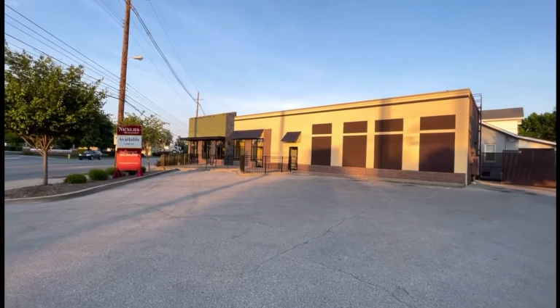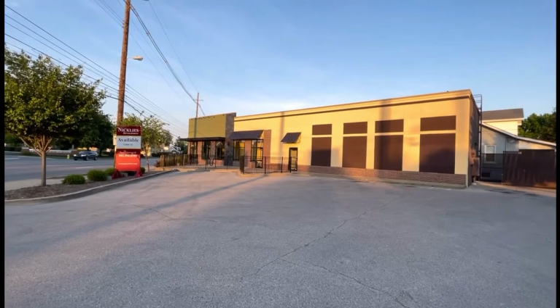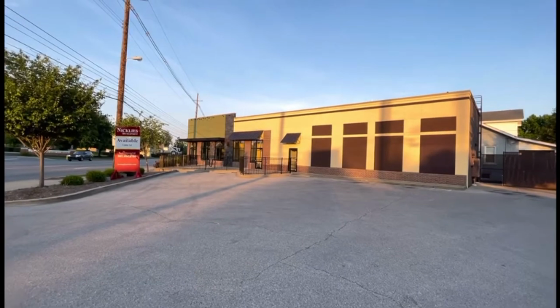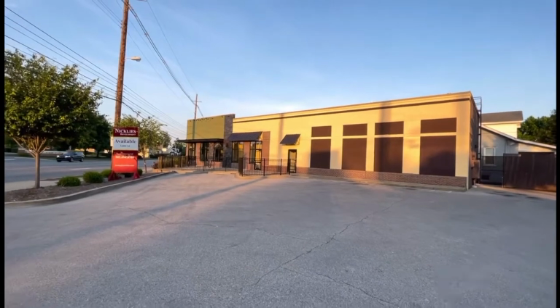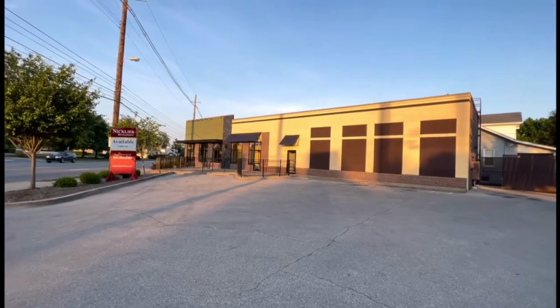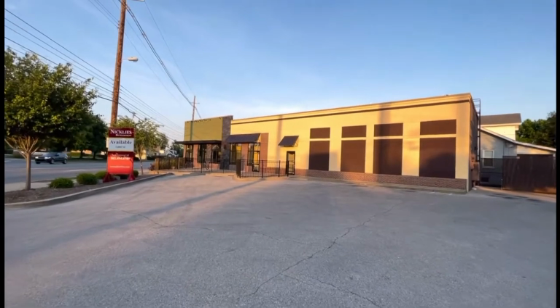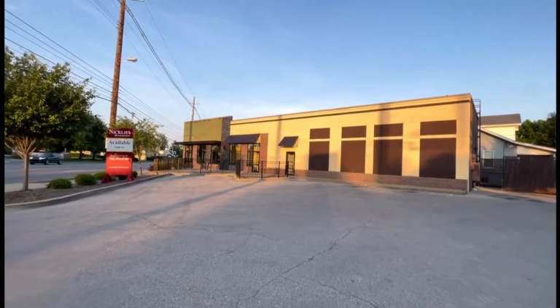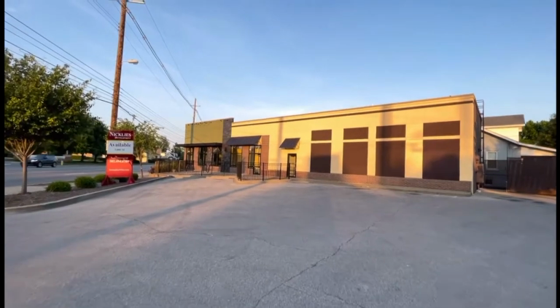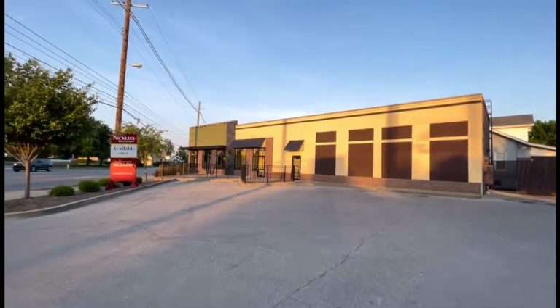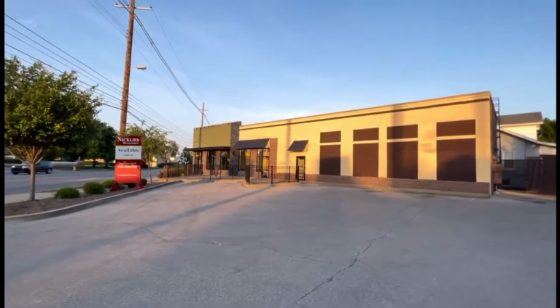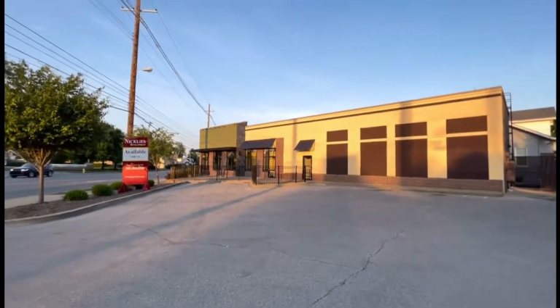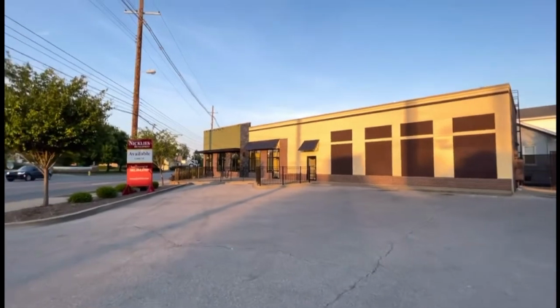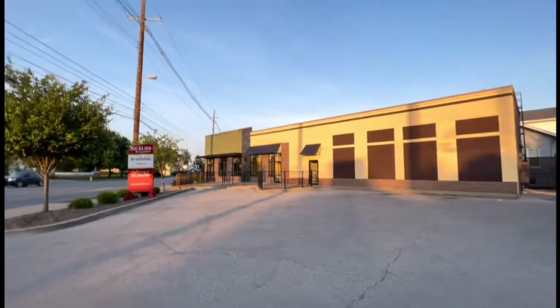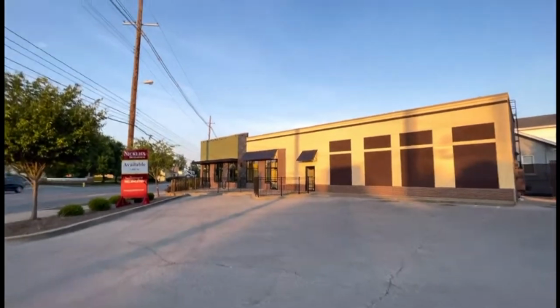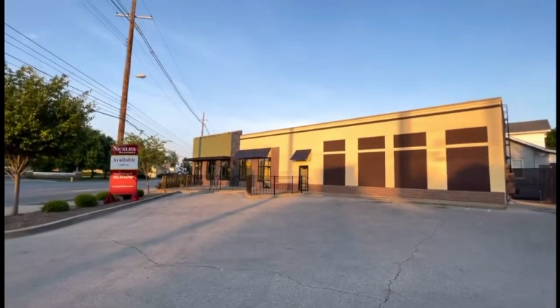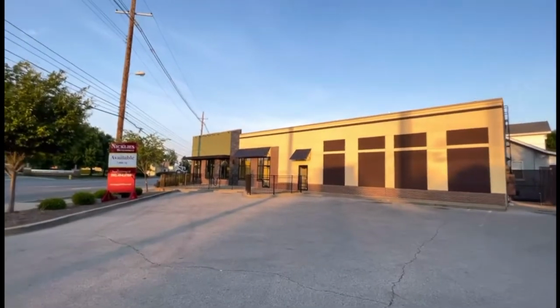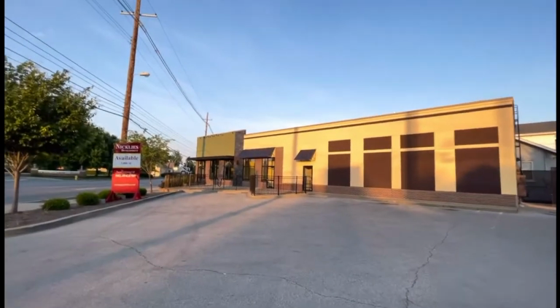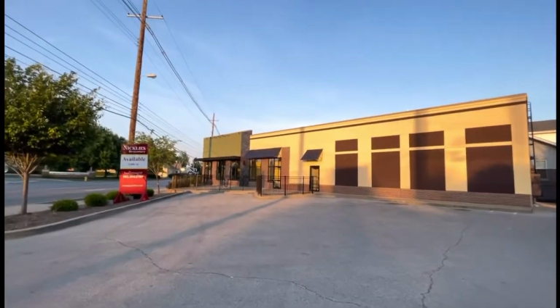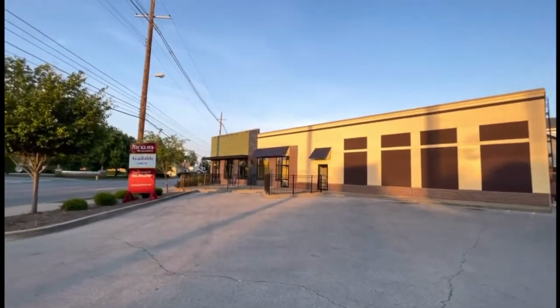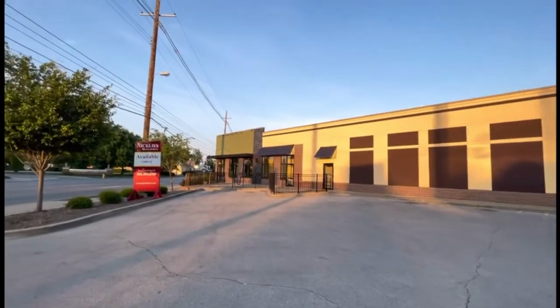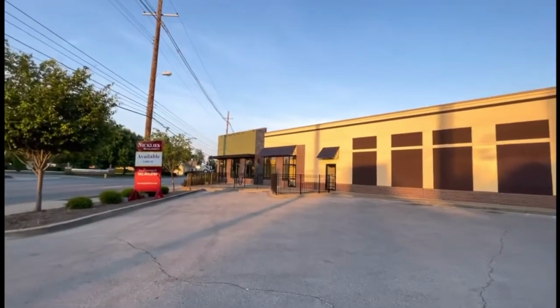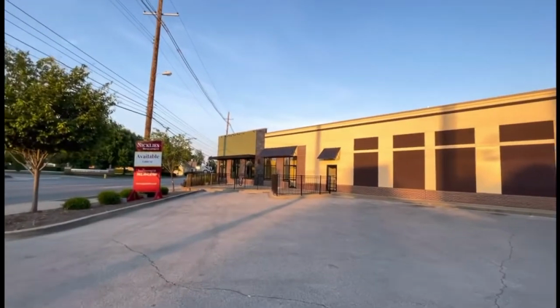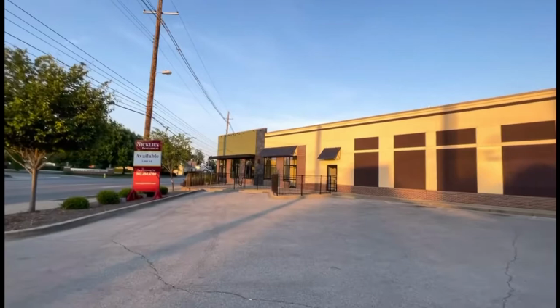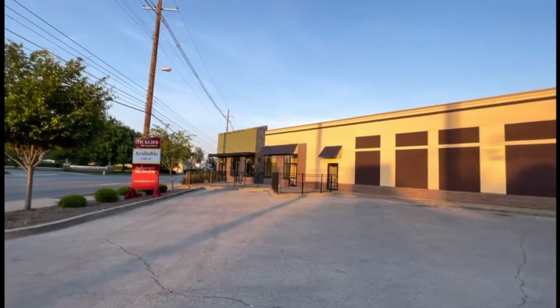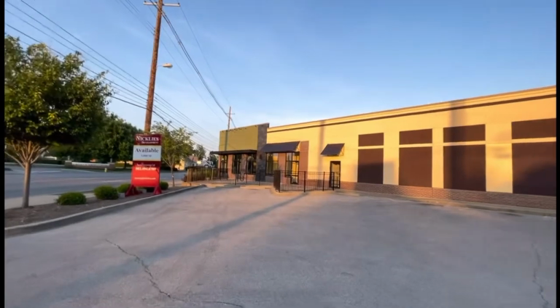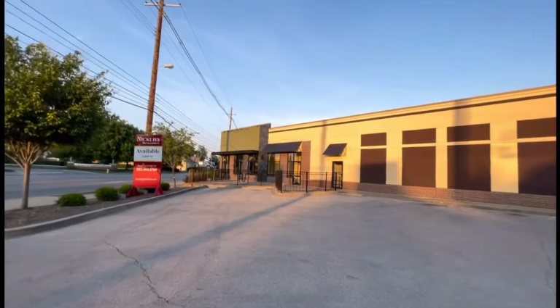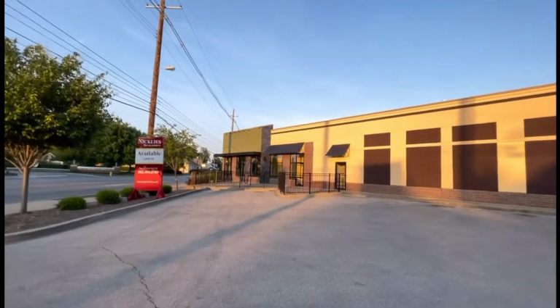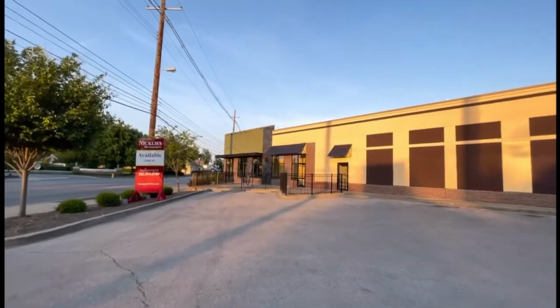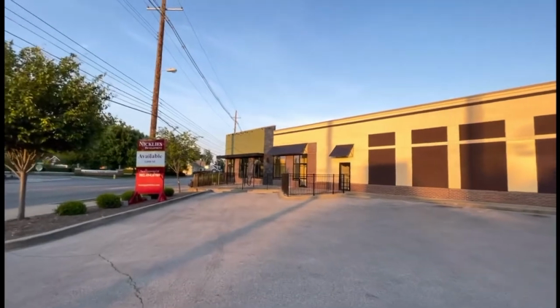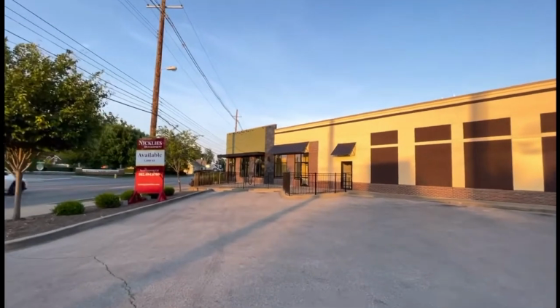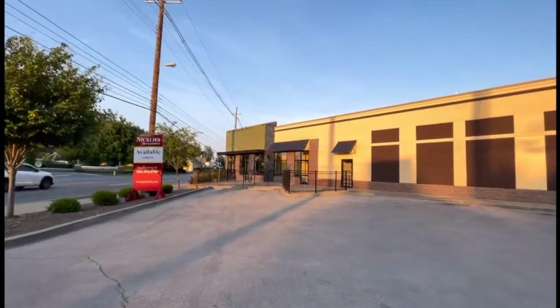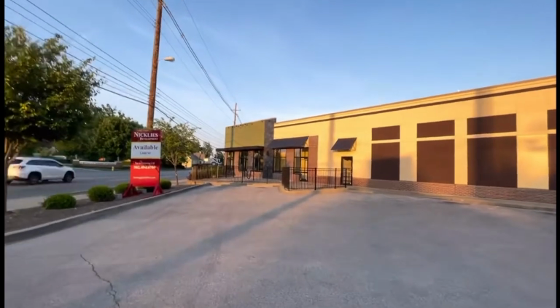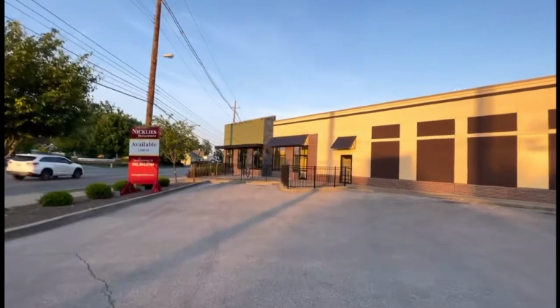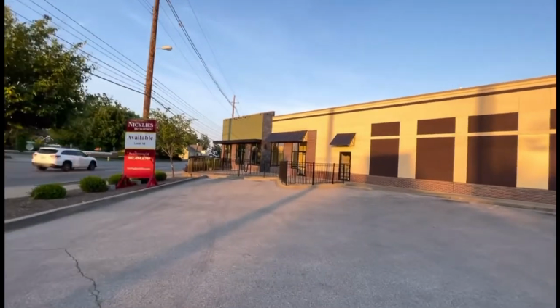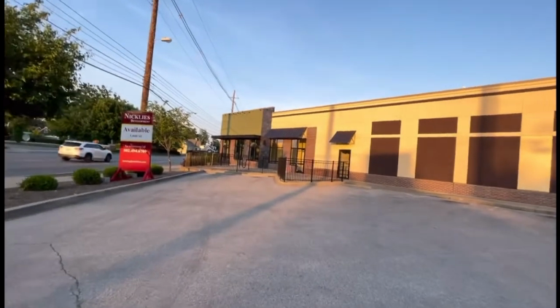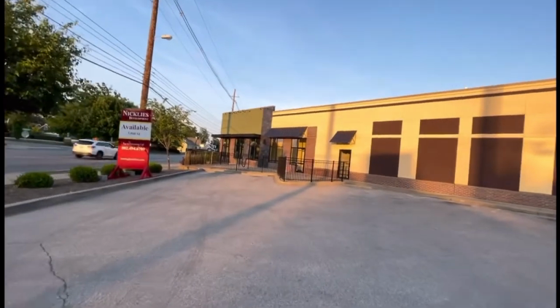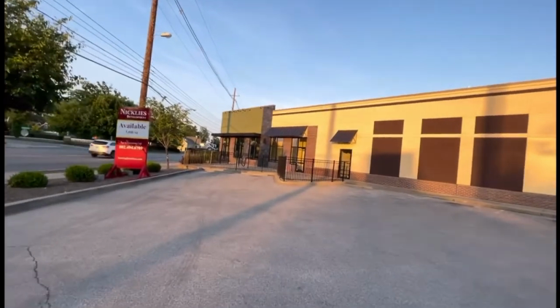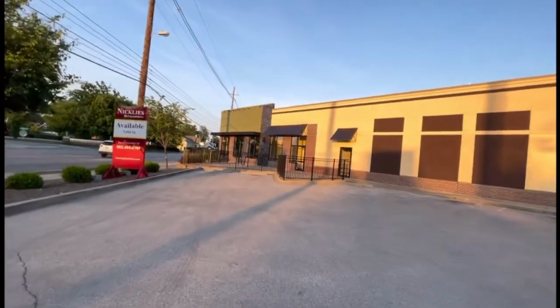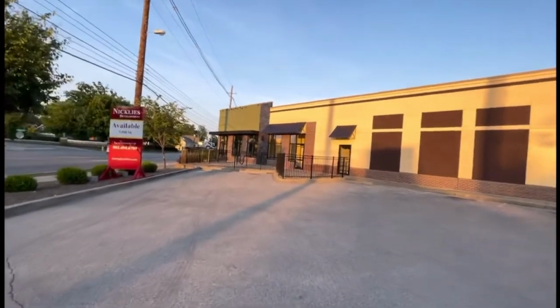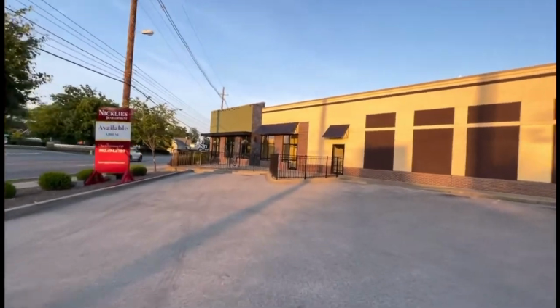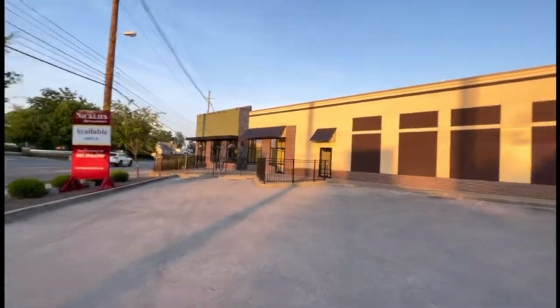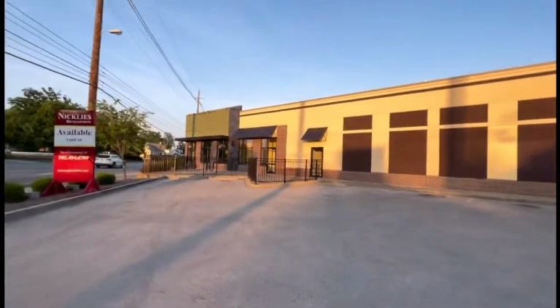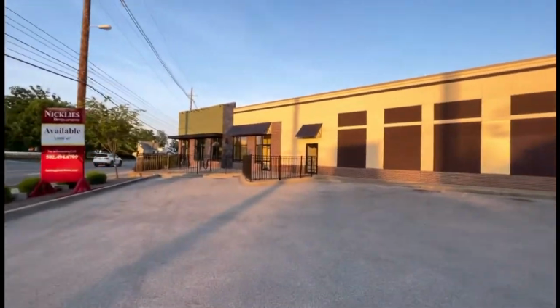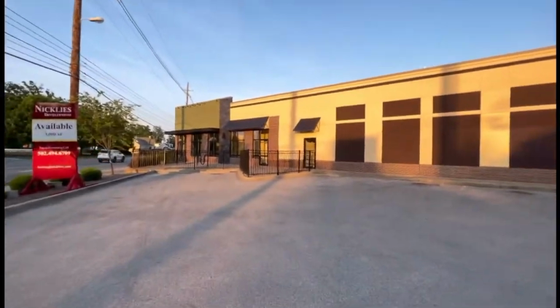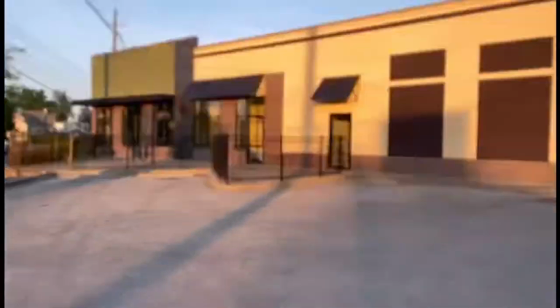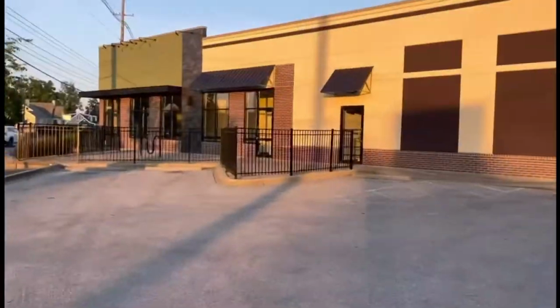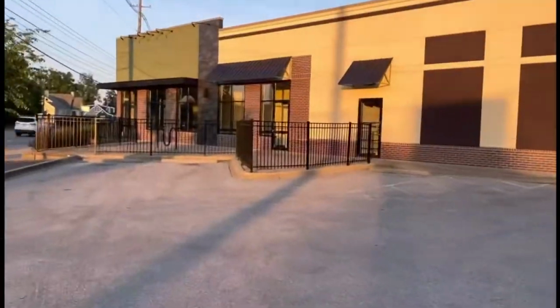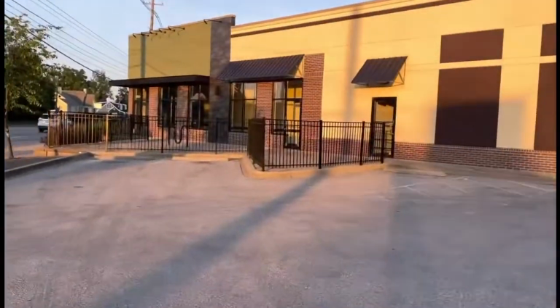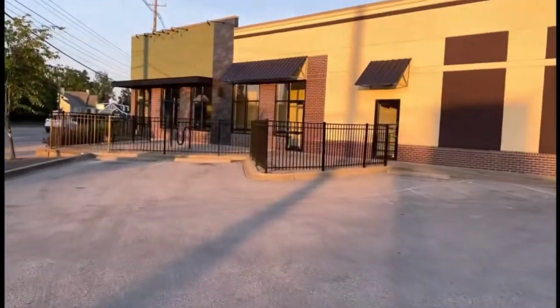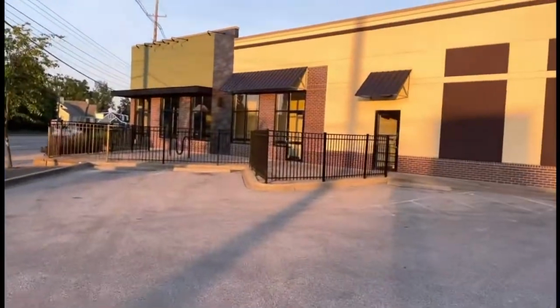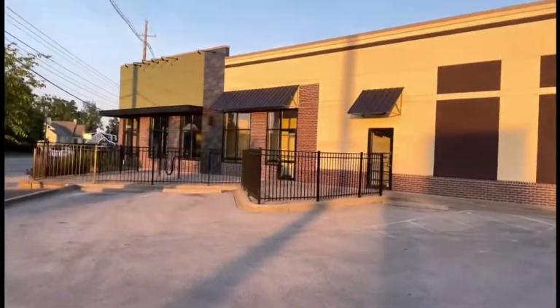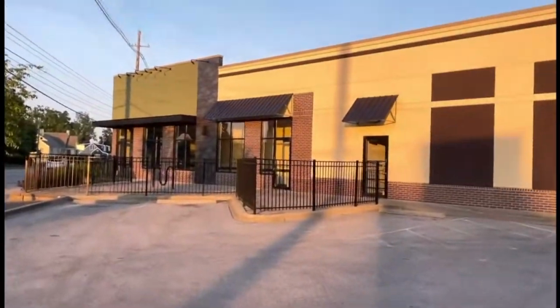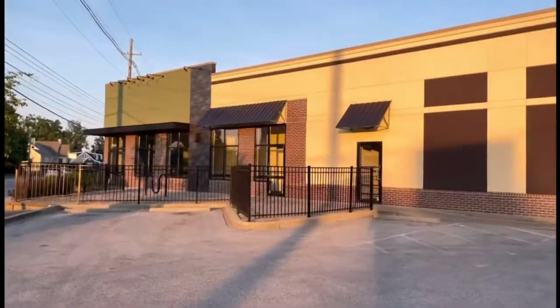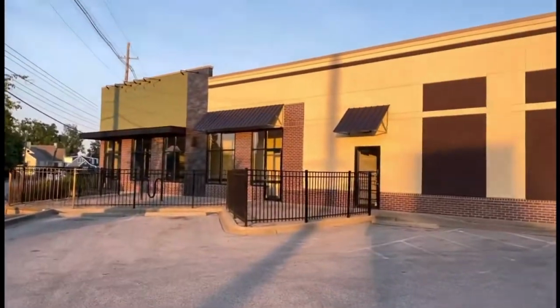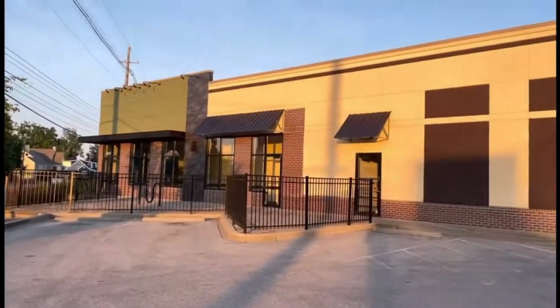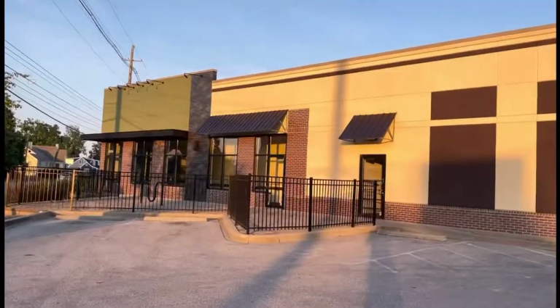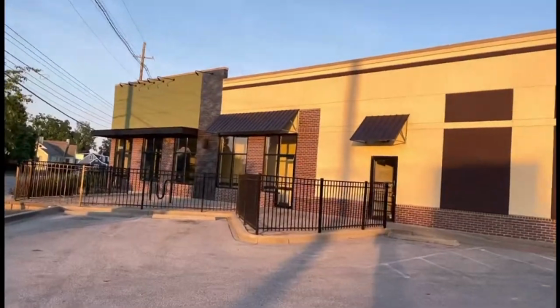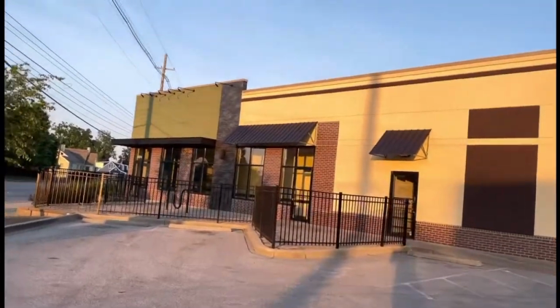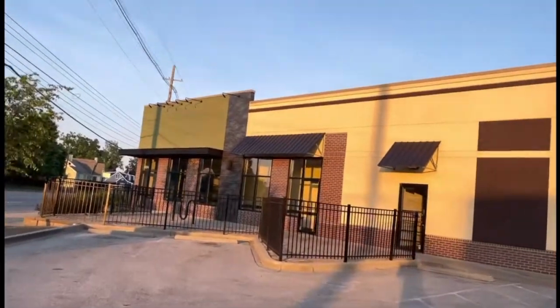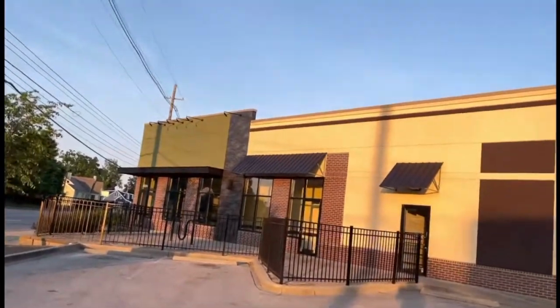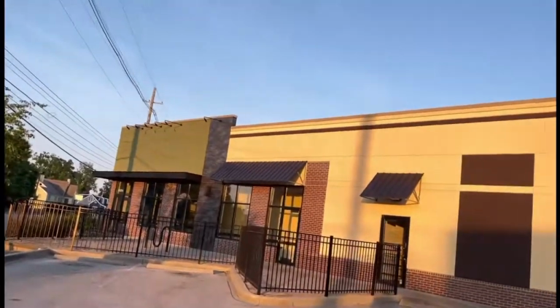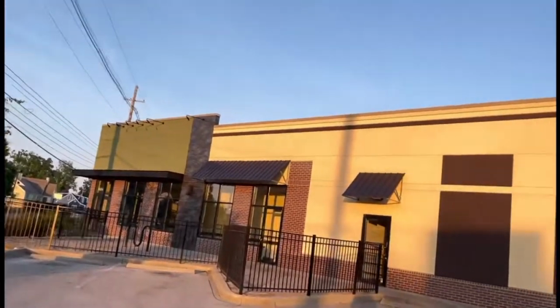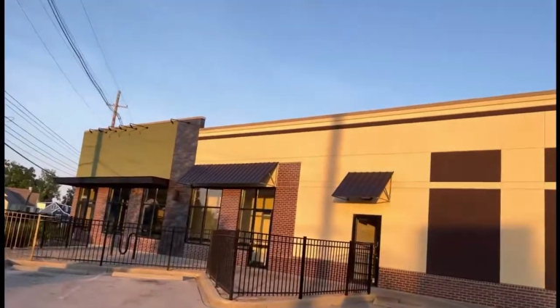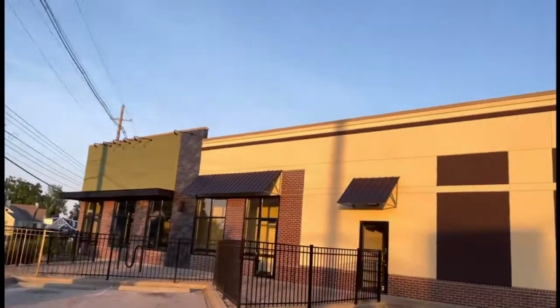Well, hello there, guys. We're here at the abandoned Pernero brand. This is in Louisville, Kentucky. And I finally know what the name is — Pernero brand.